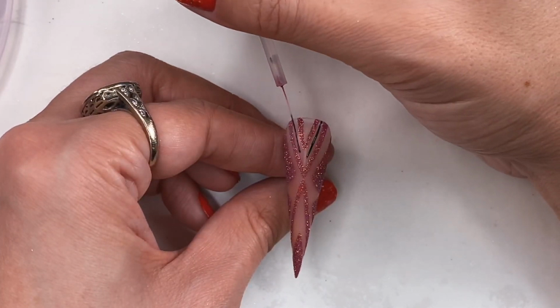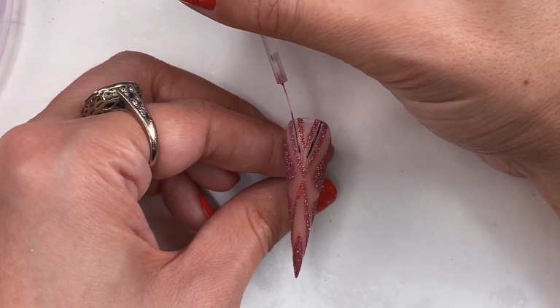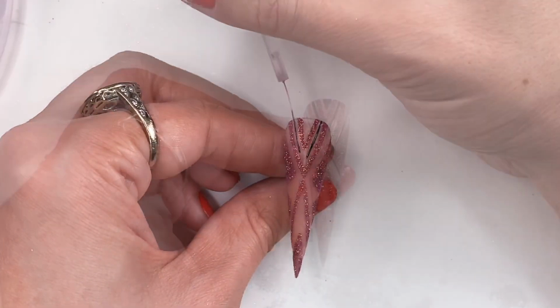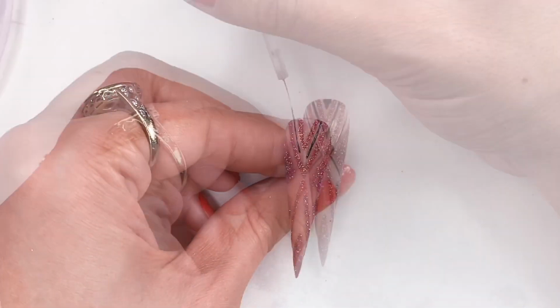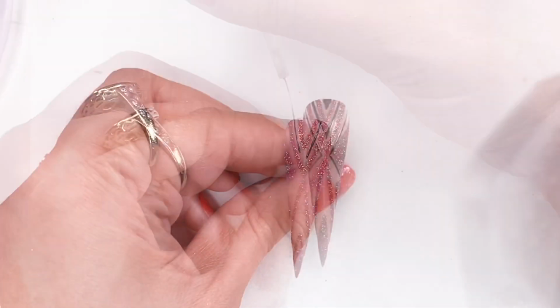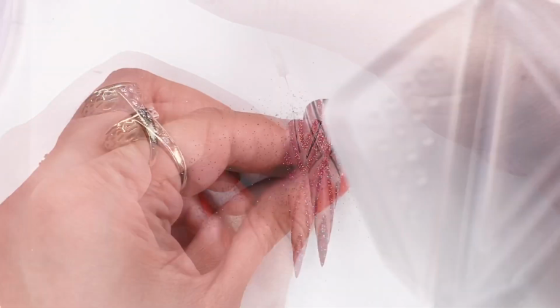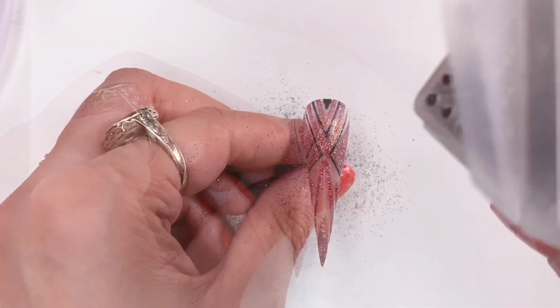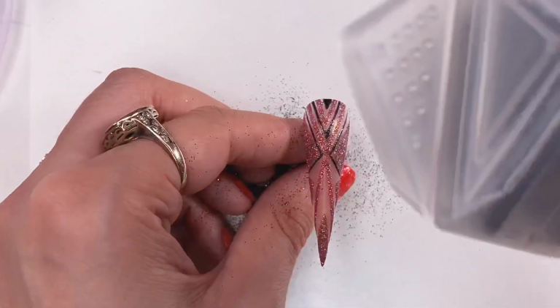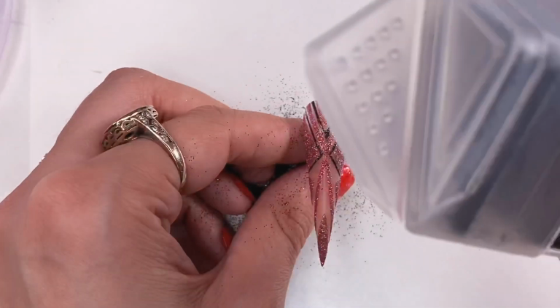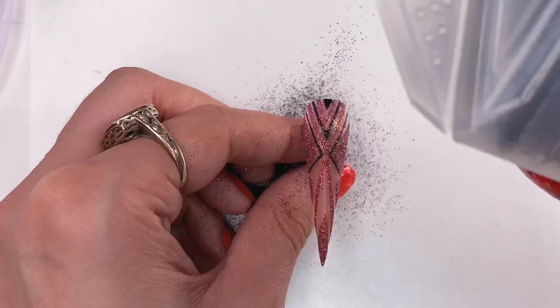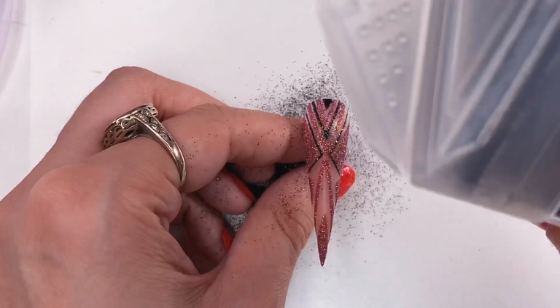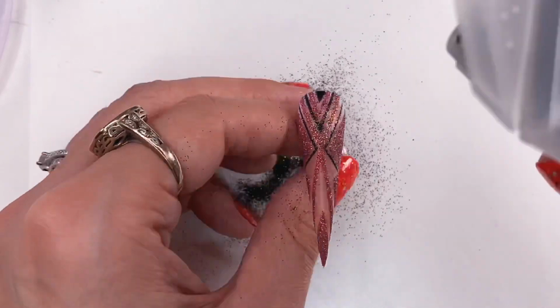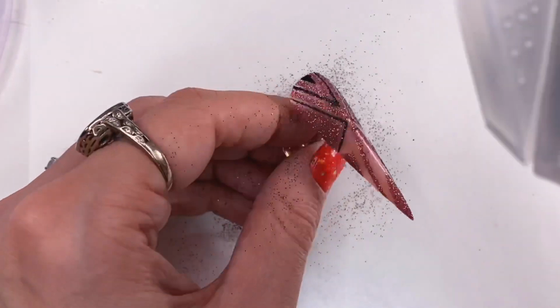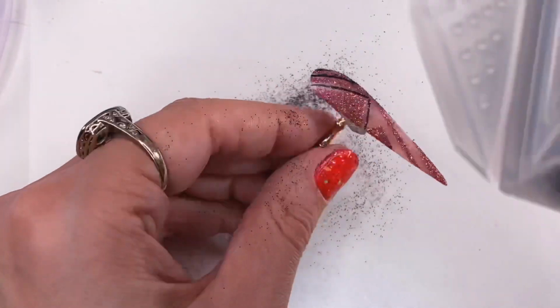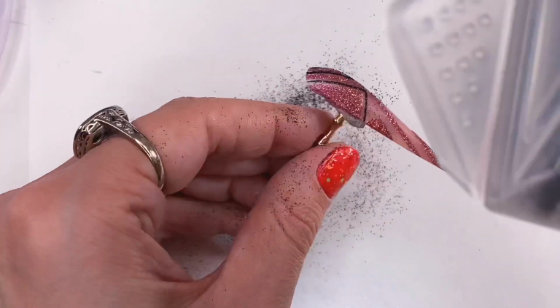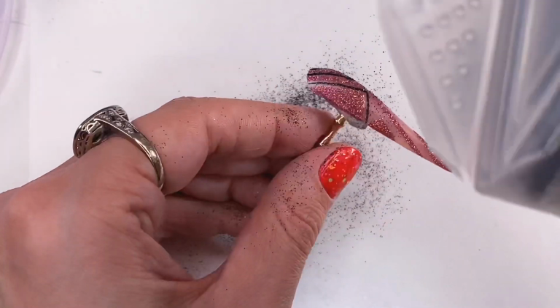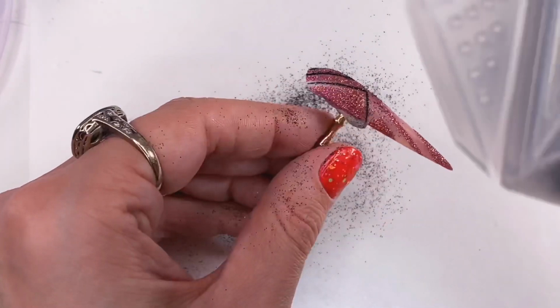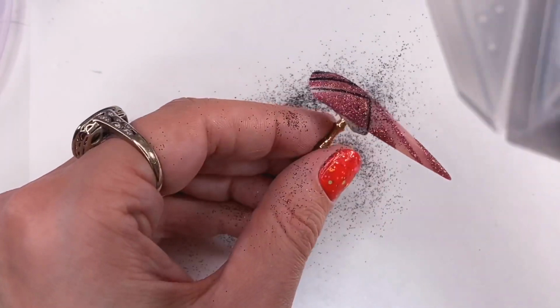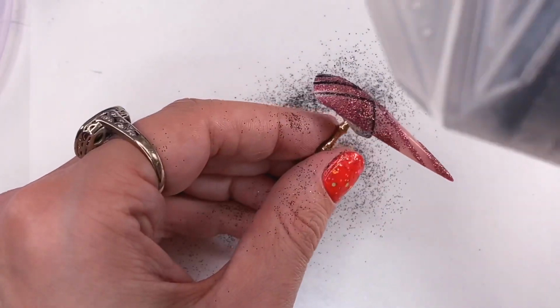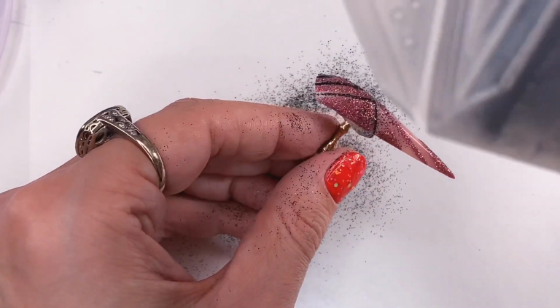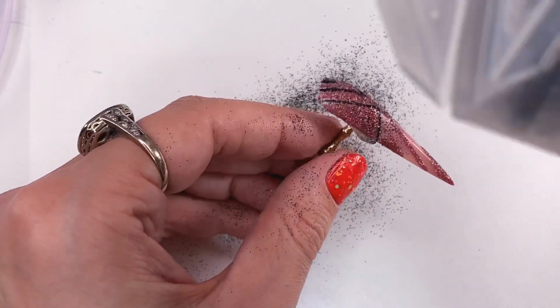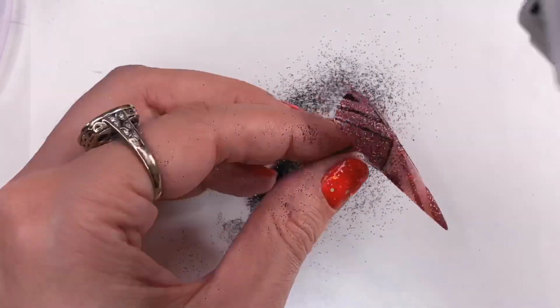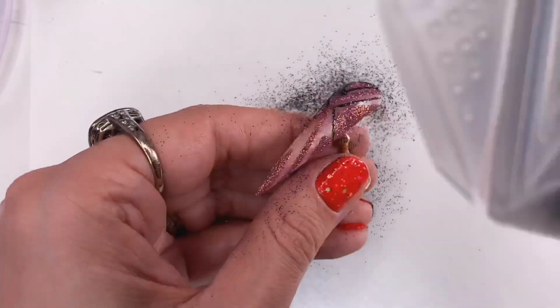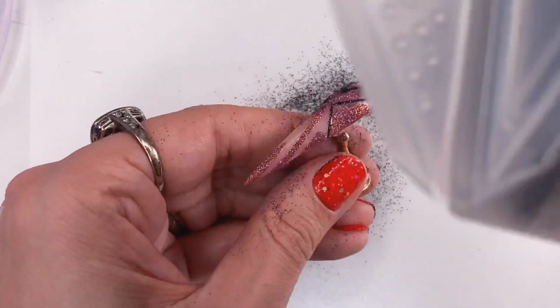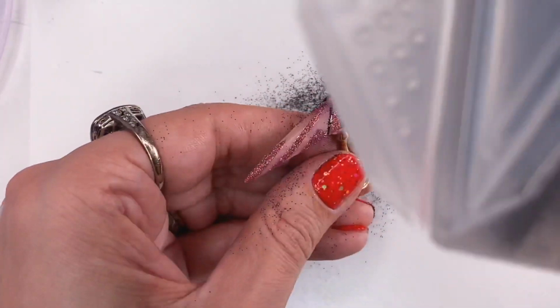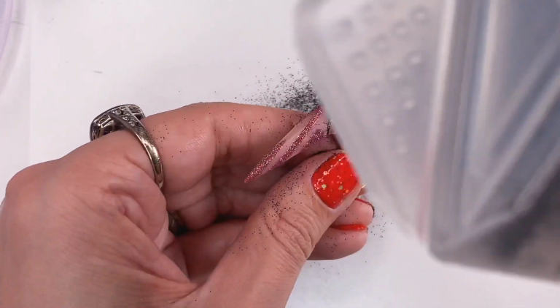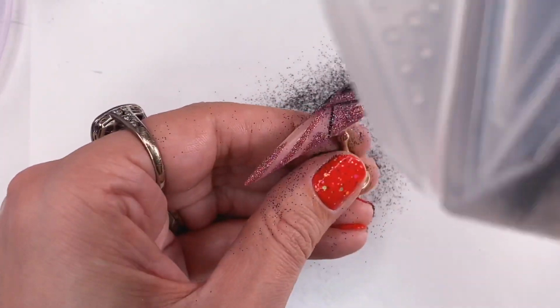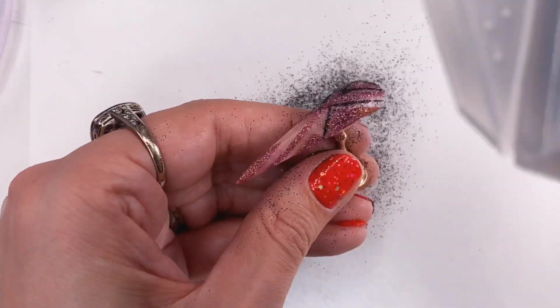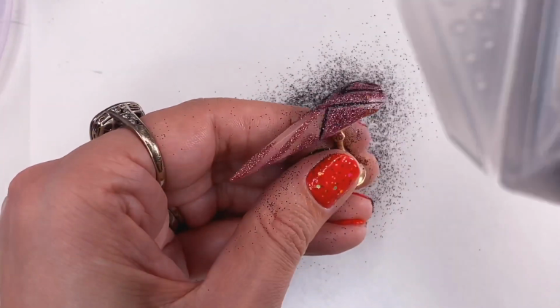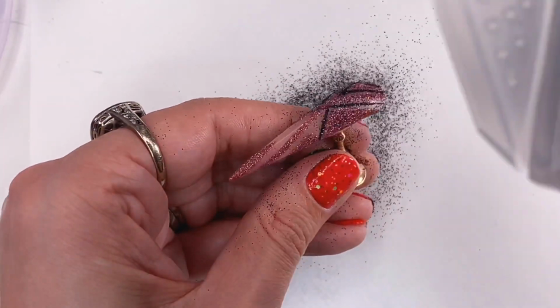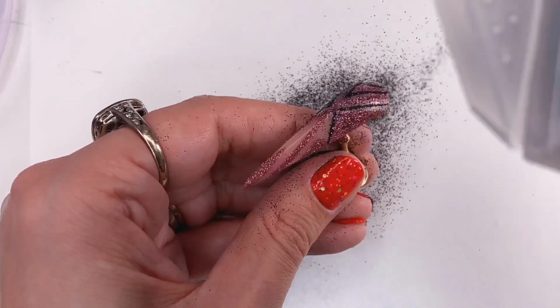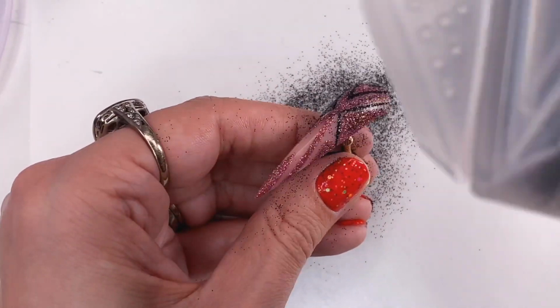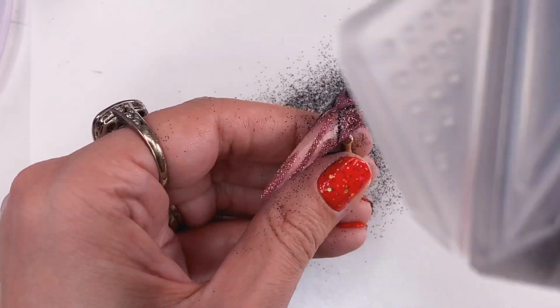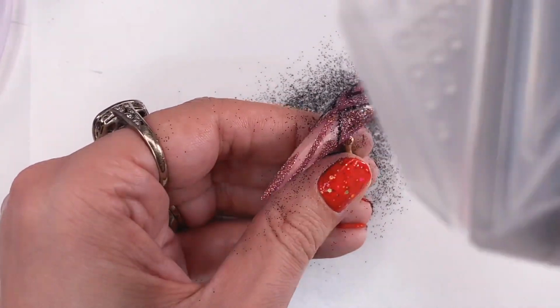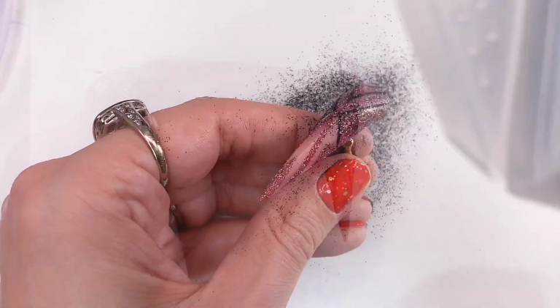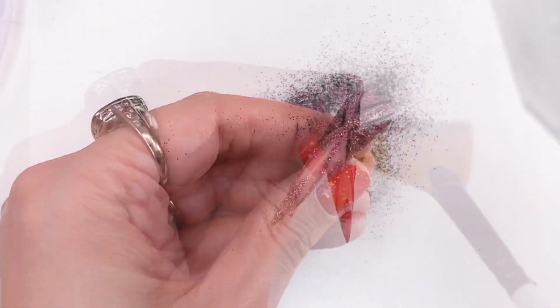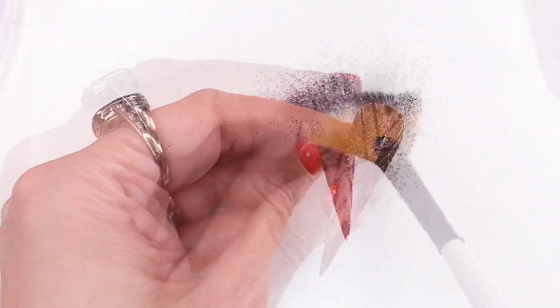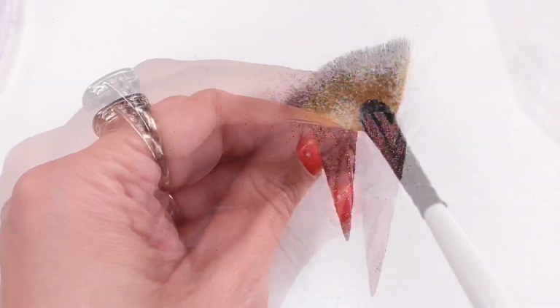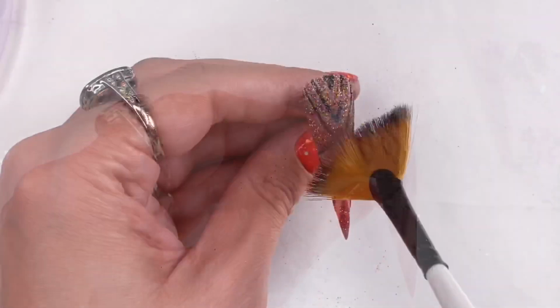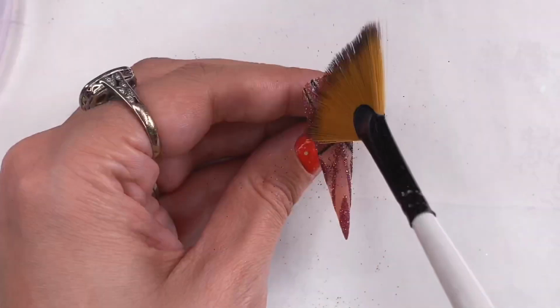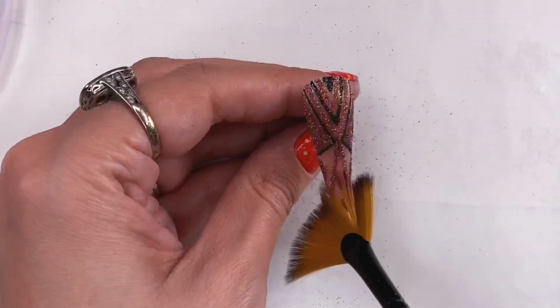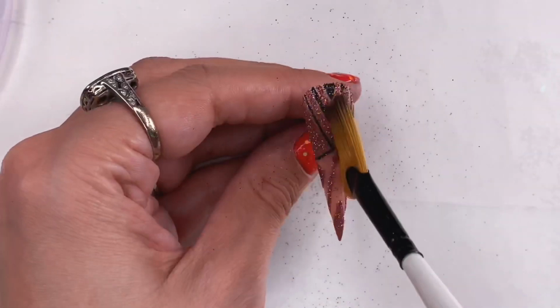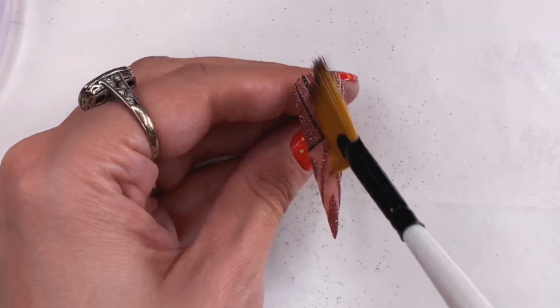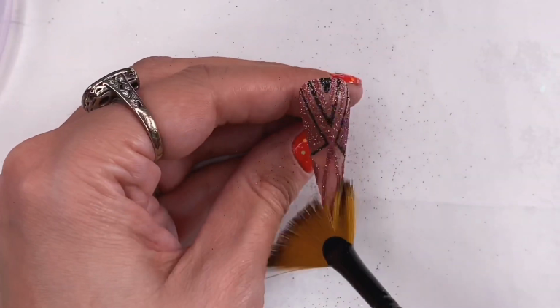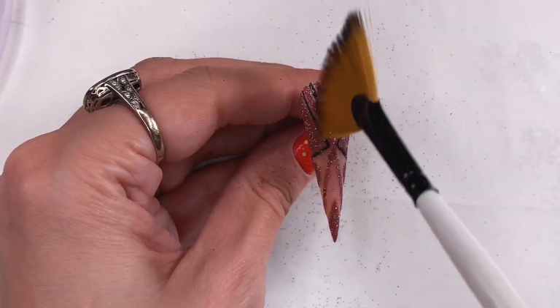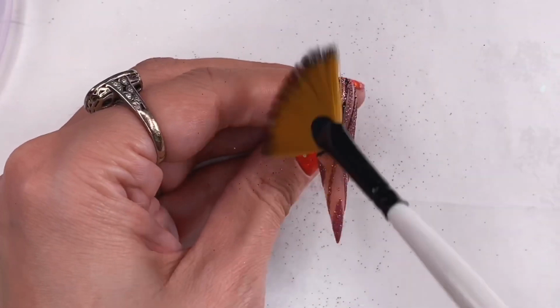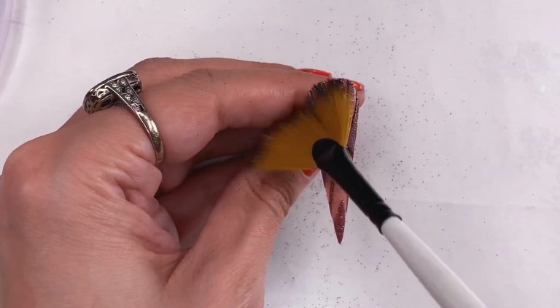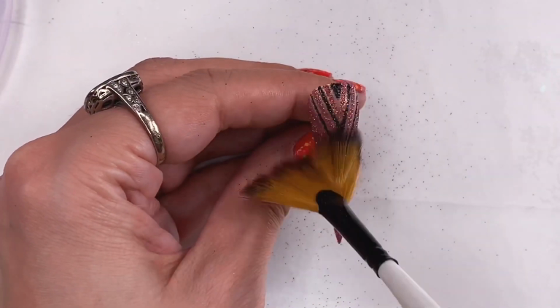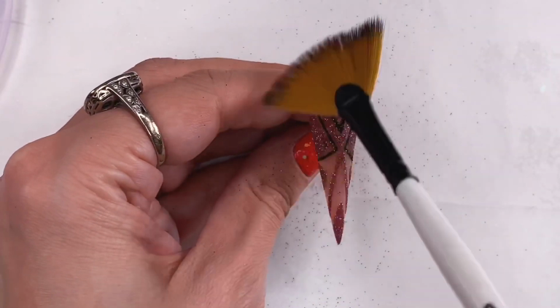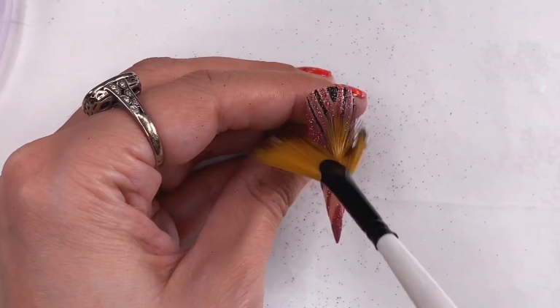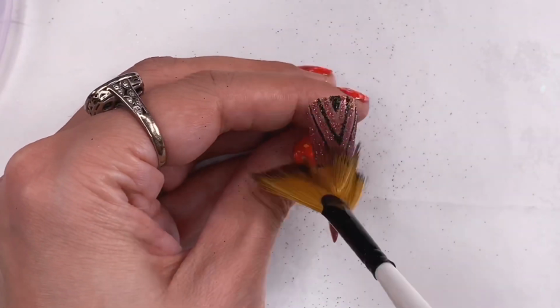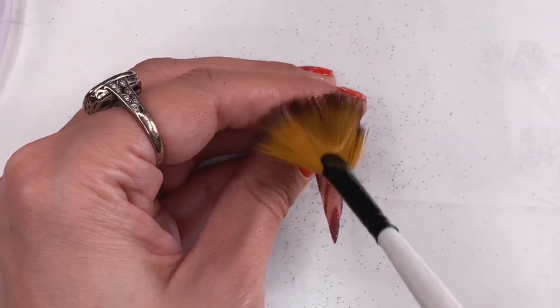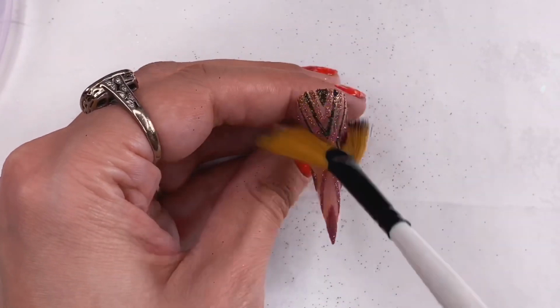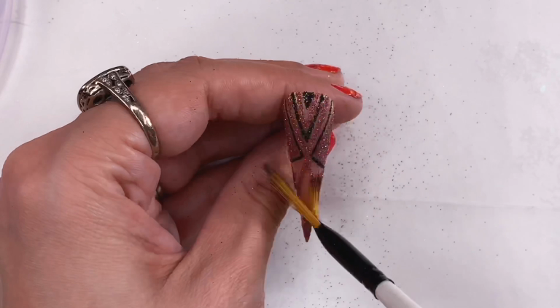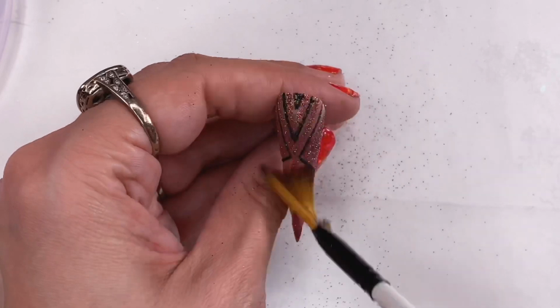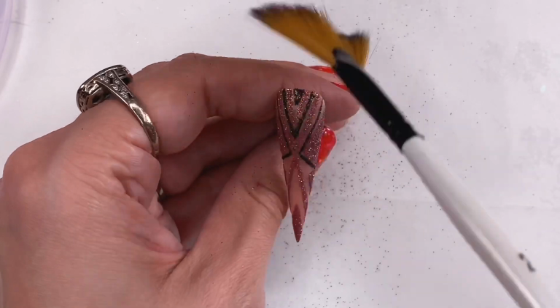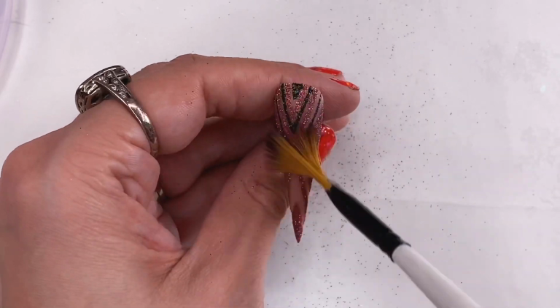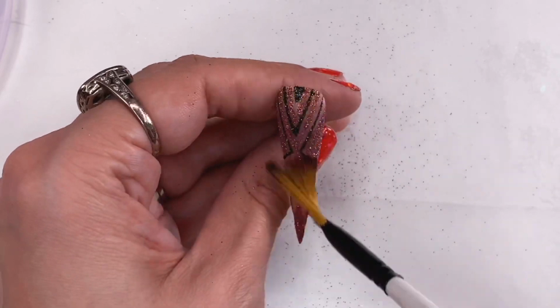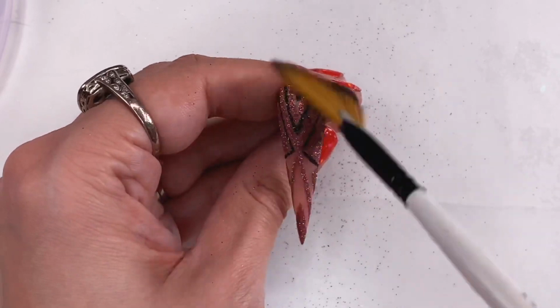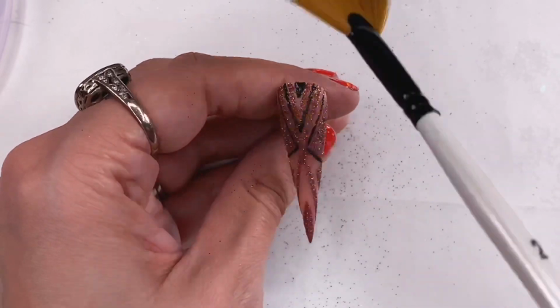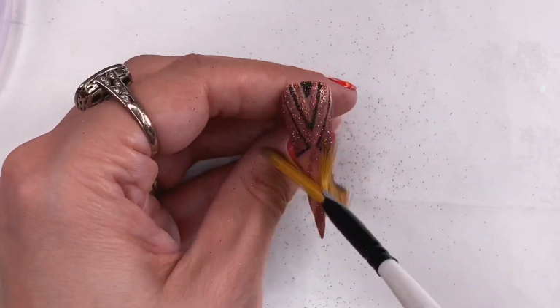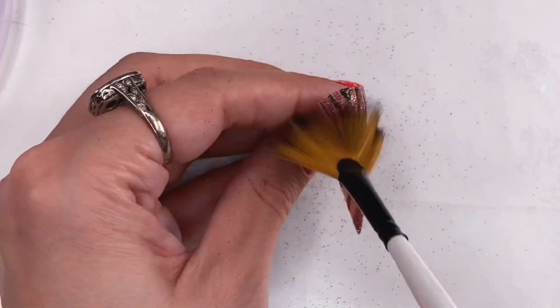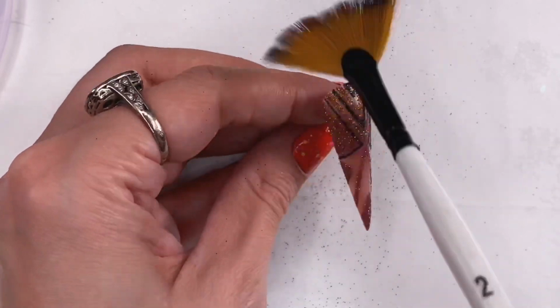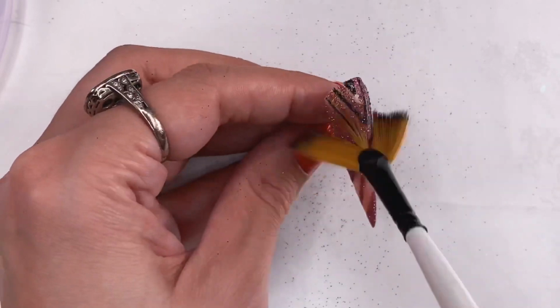What I'm doing here is a sugaring effect where you dump glitter into the wet polish and cure, then you brush it off to remove the excess glitter.